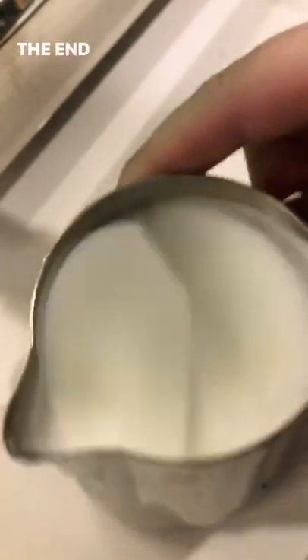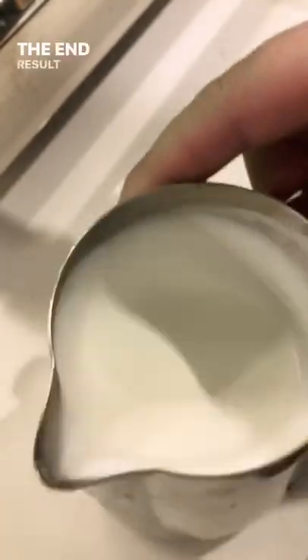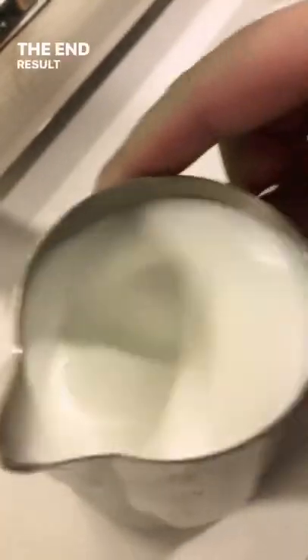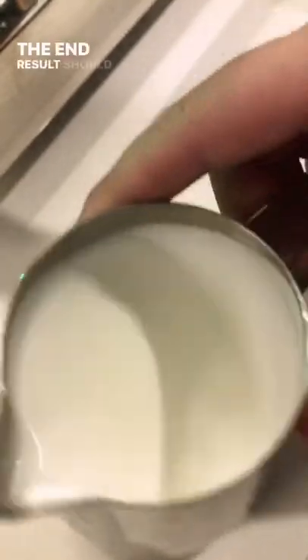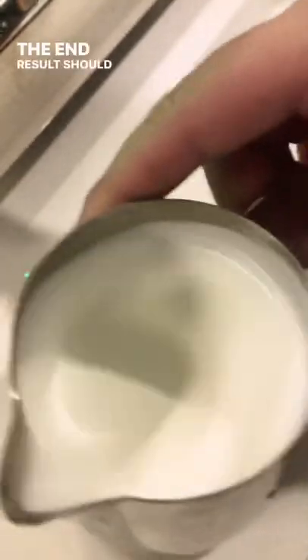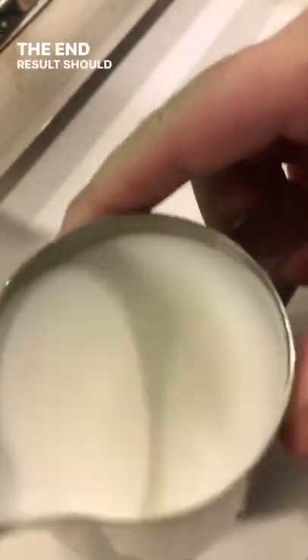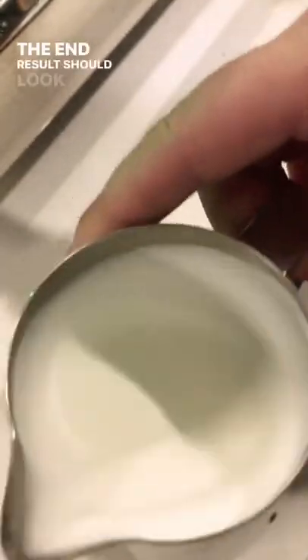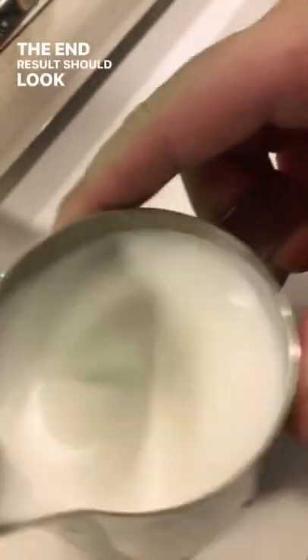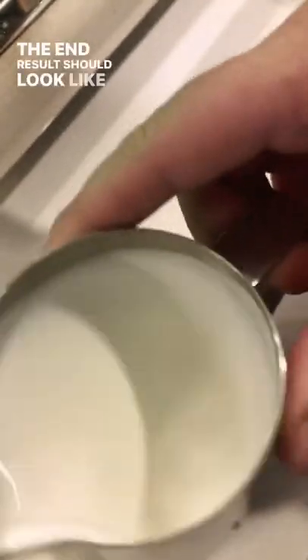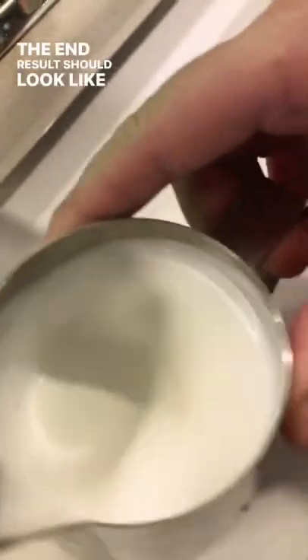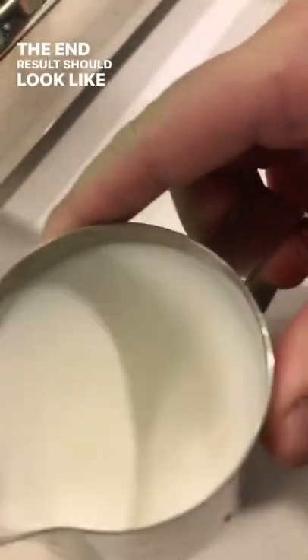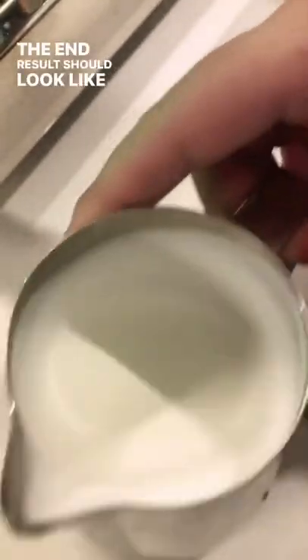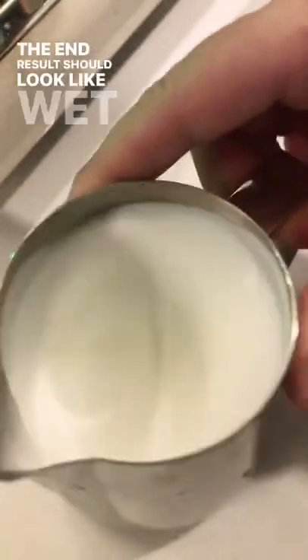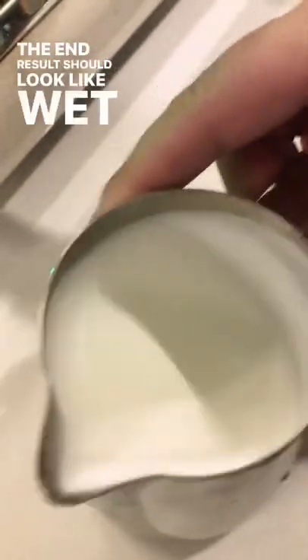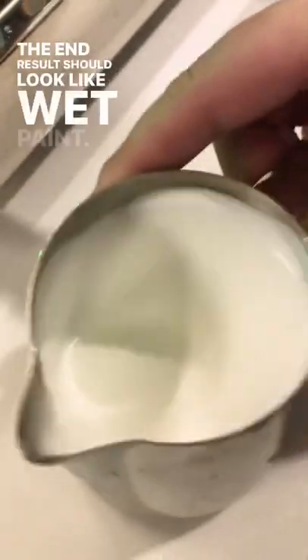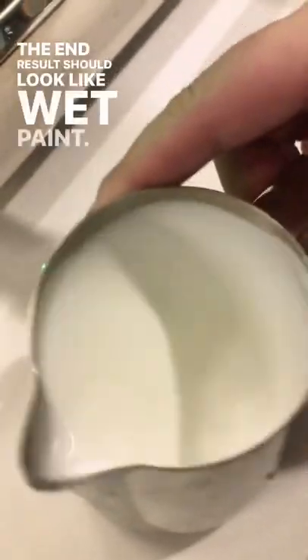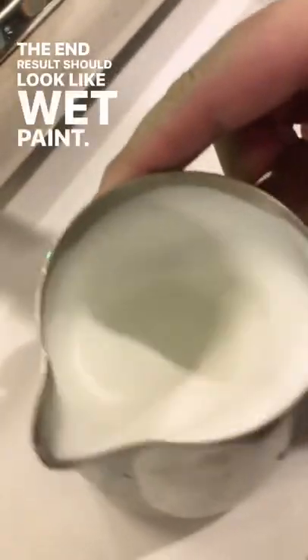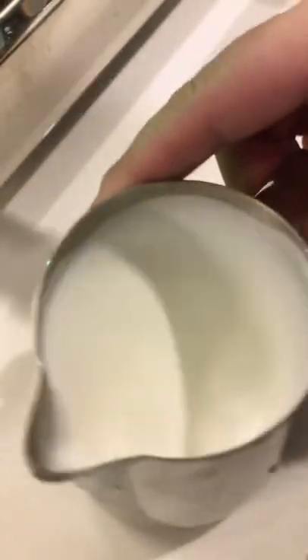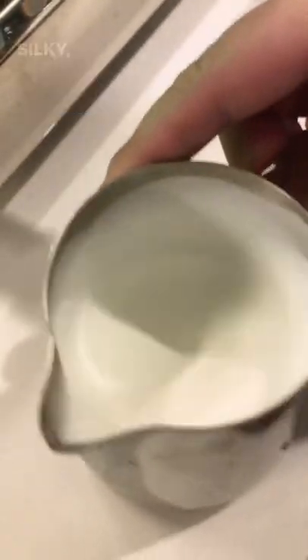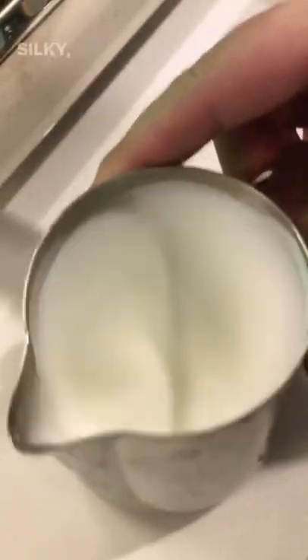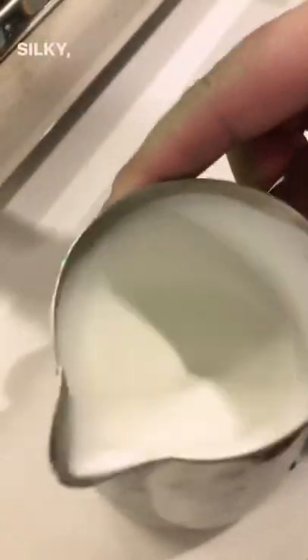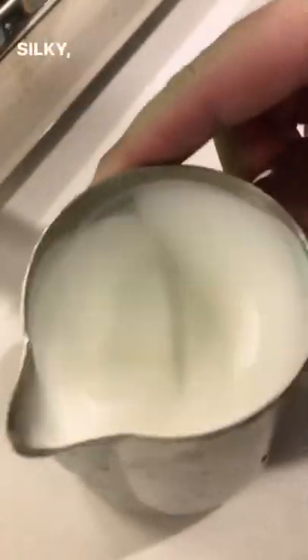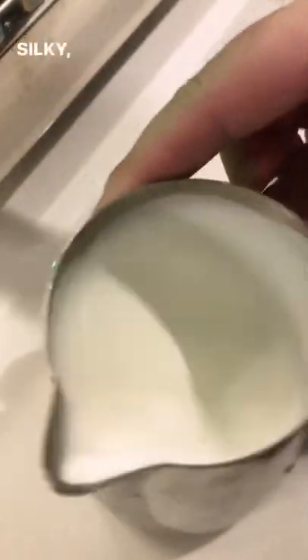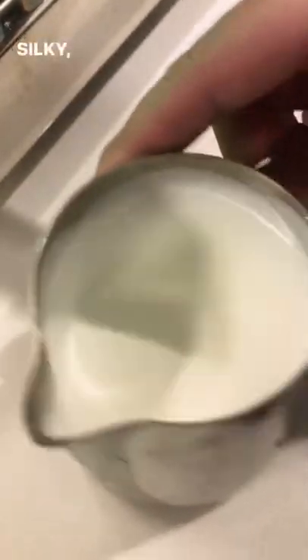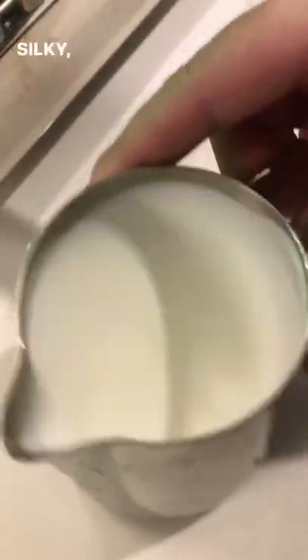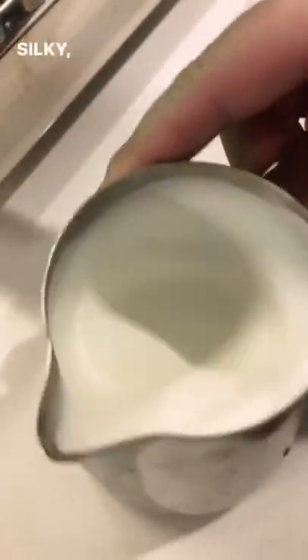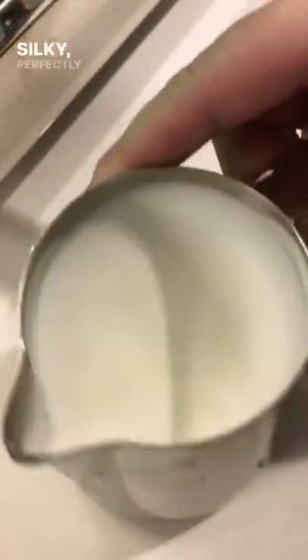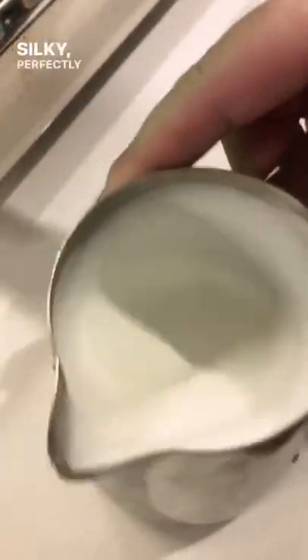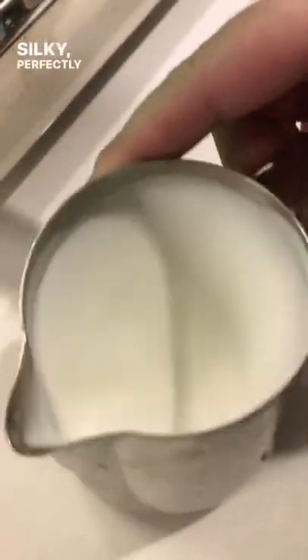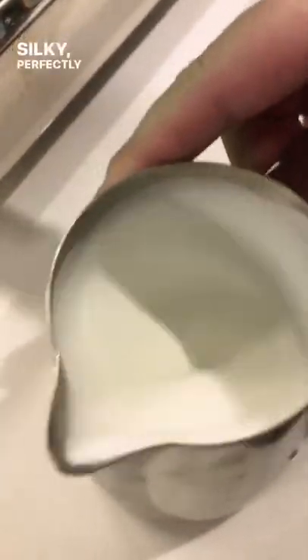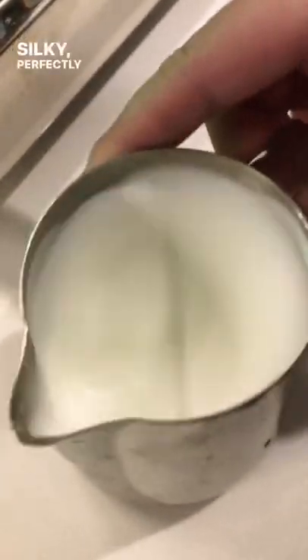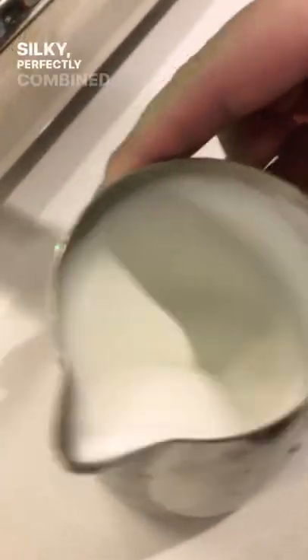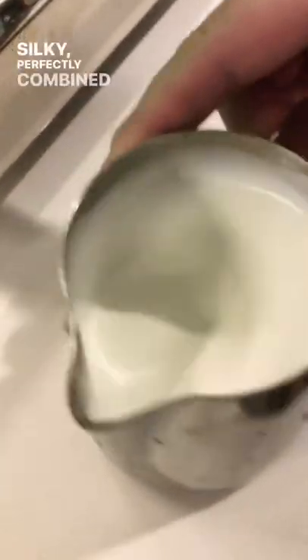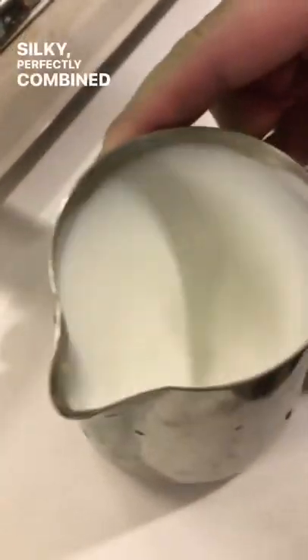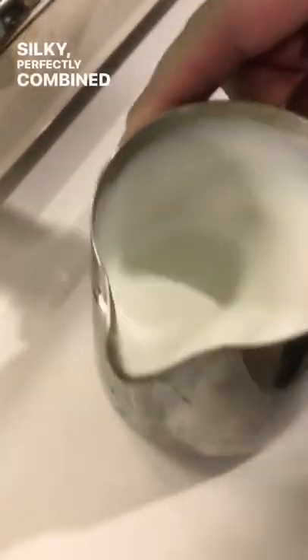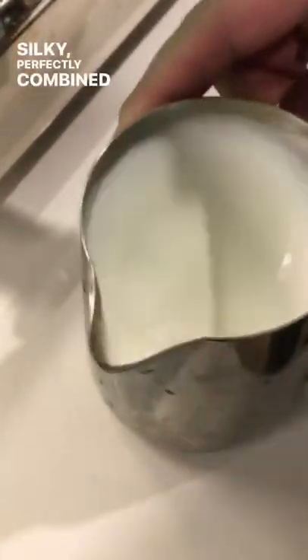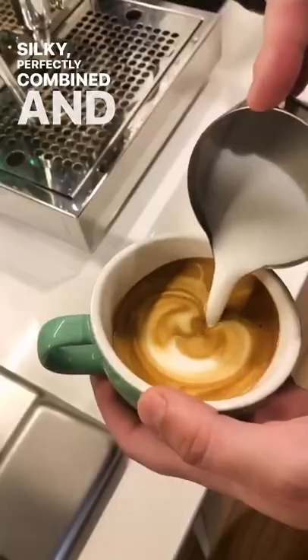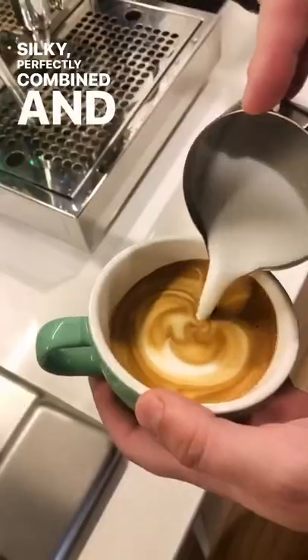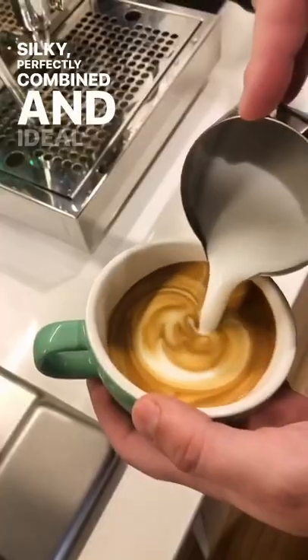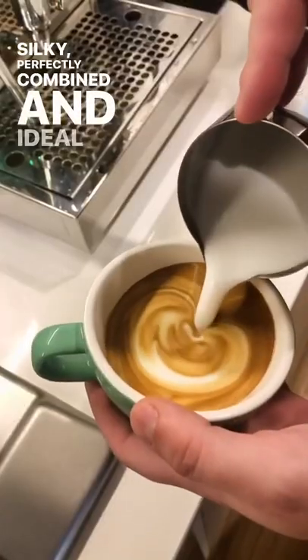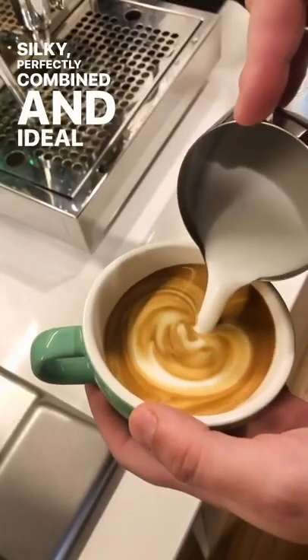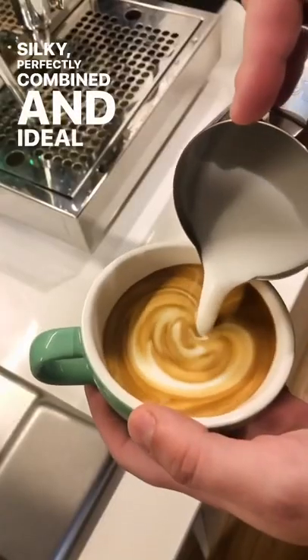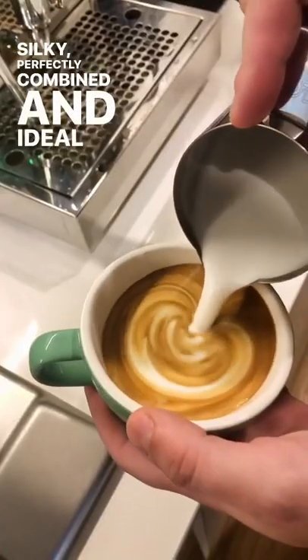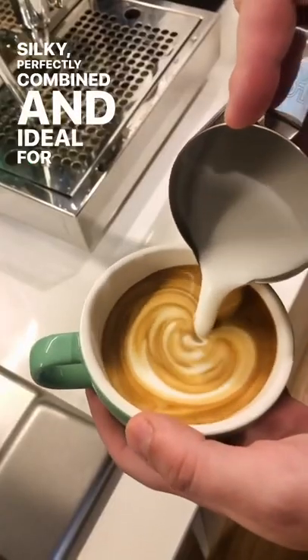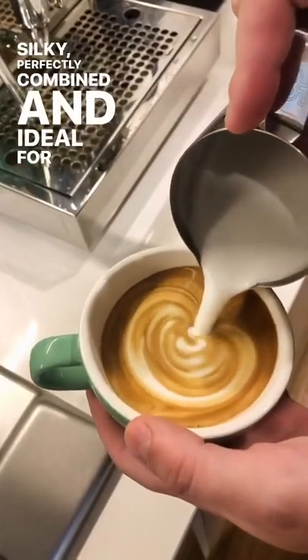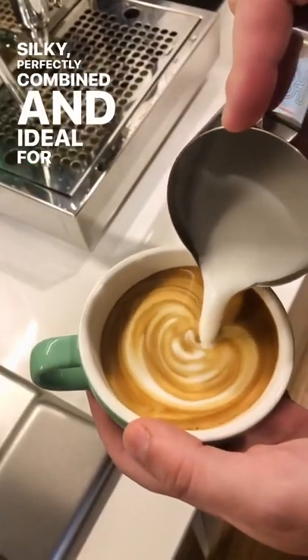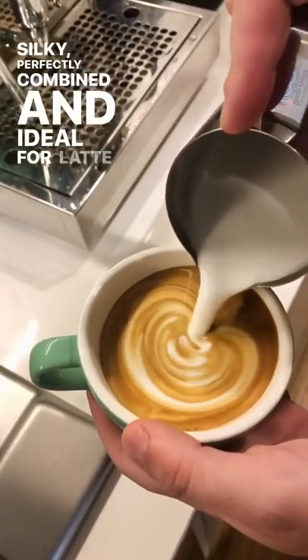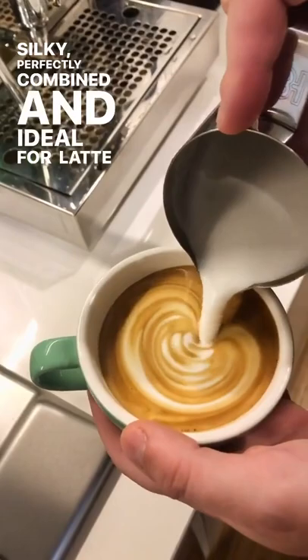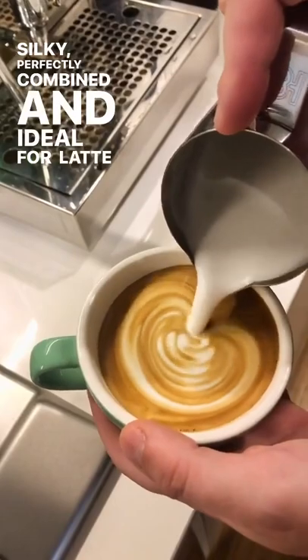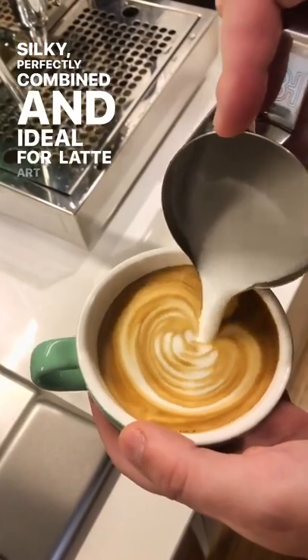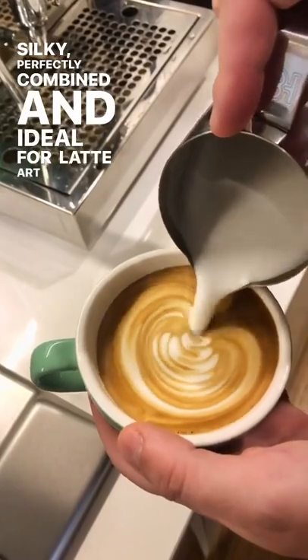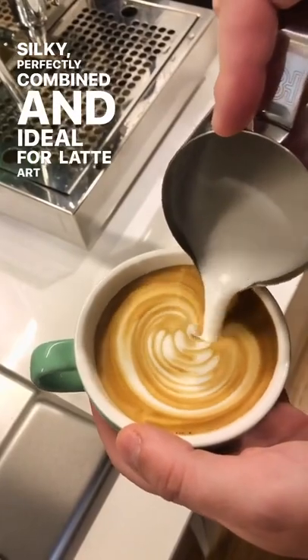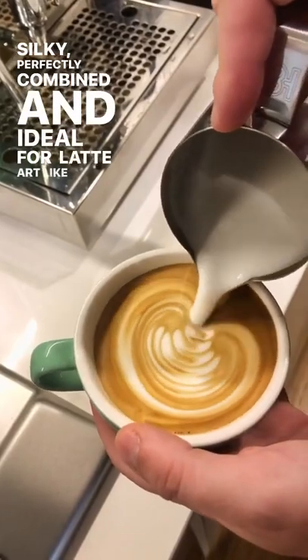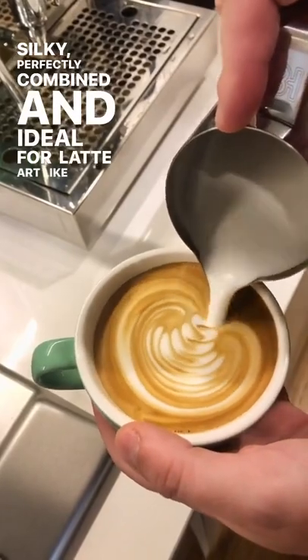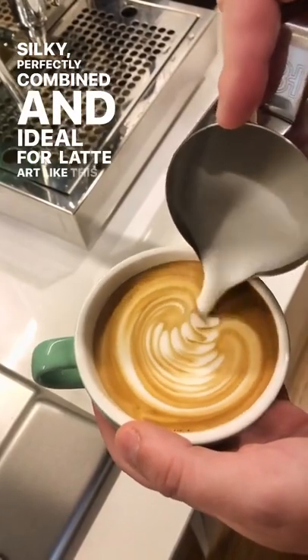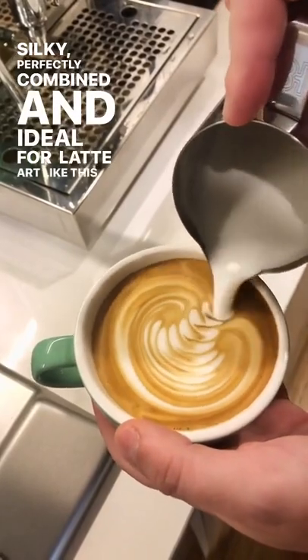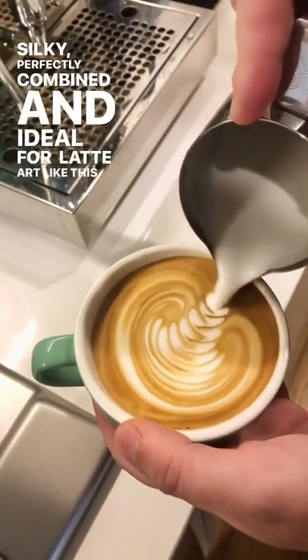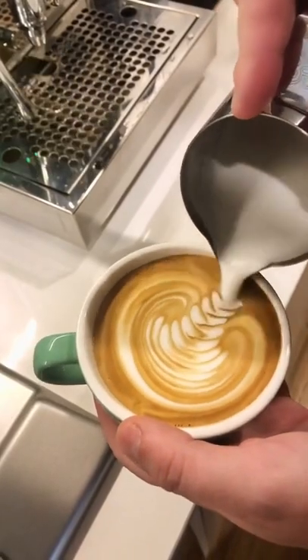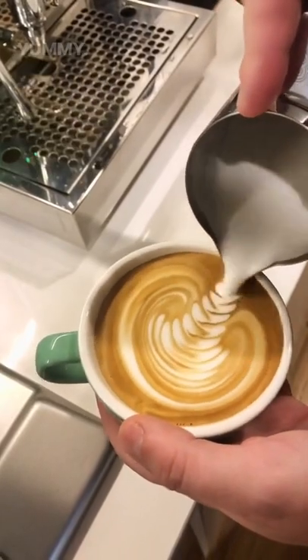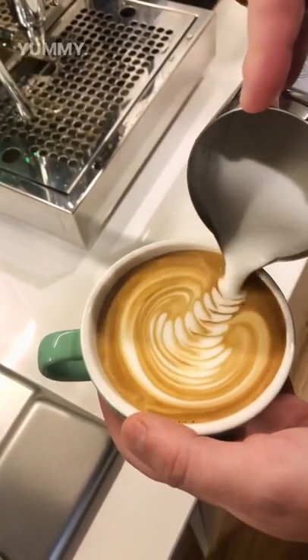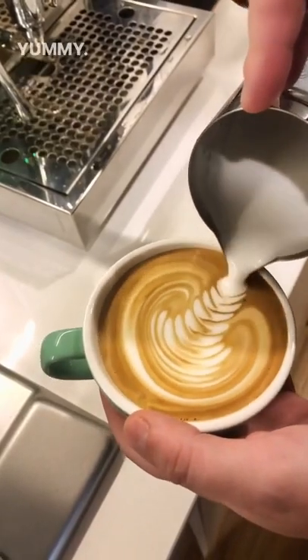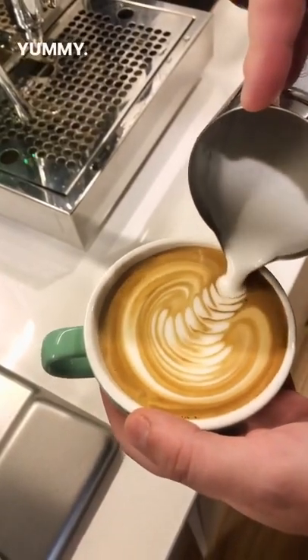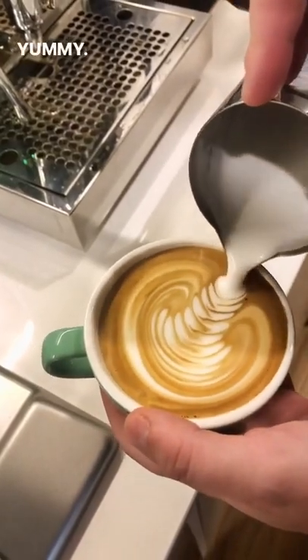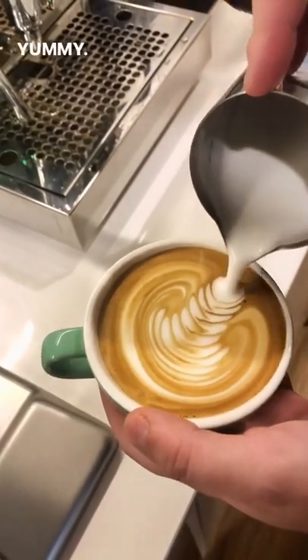The end result should look like wet paint. Silky, perfectly combined, and ideal for latte art like this. Yummy.